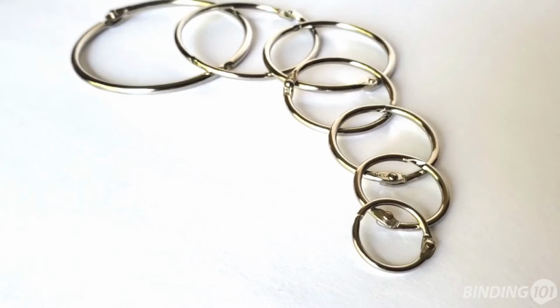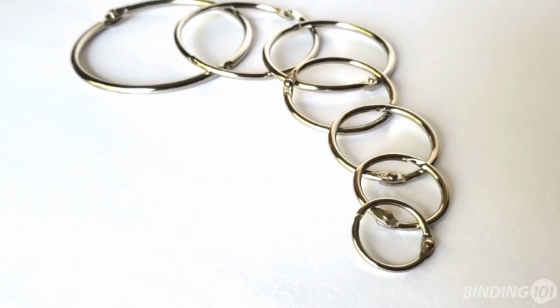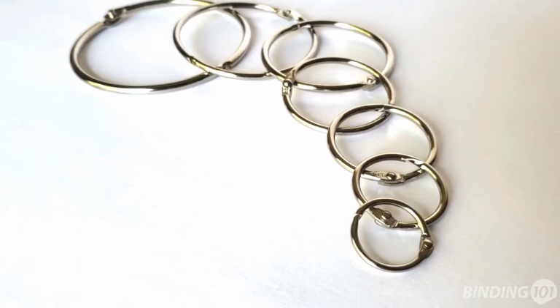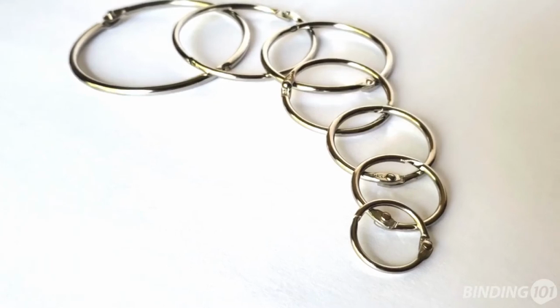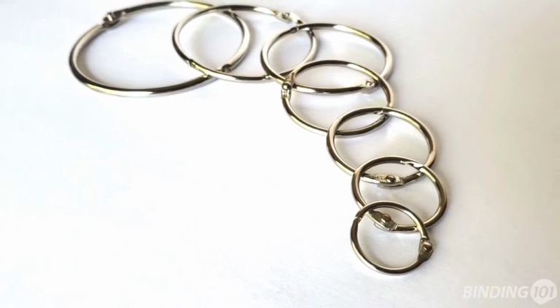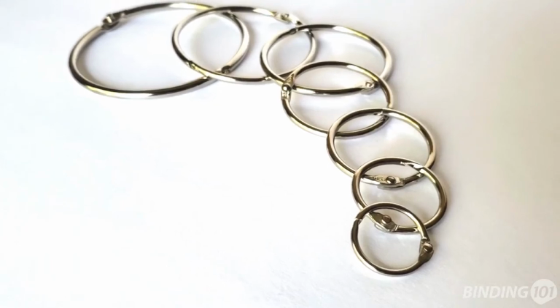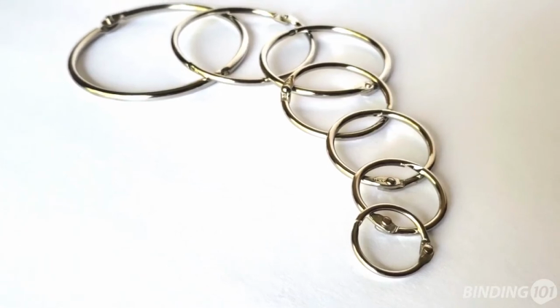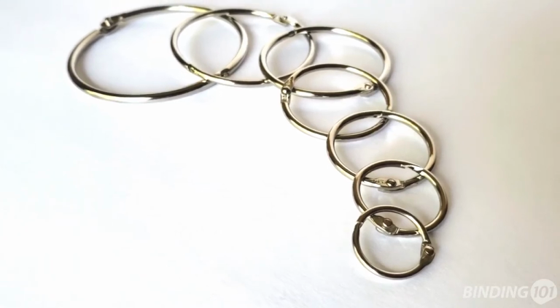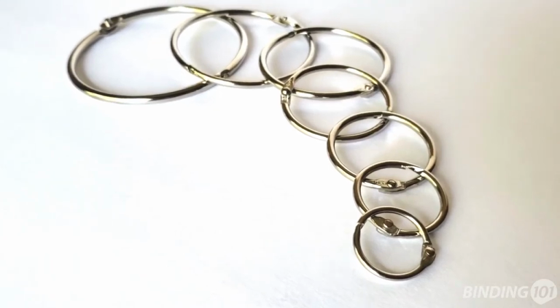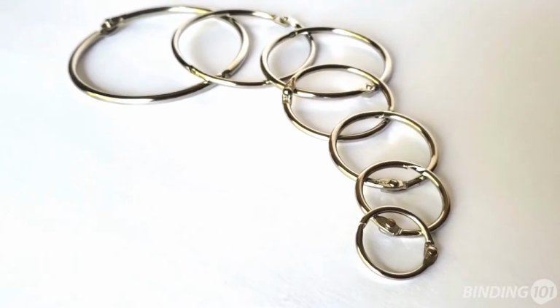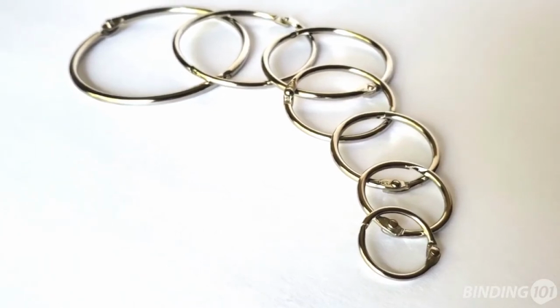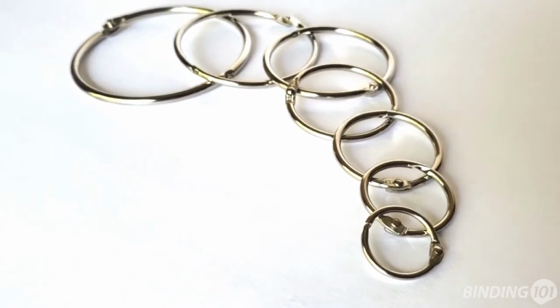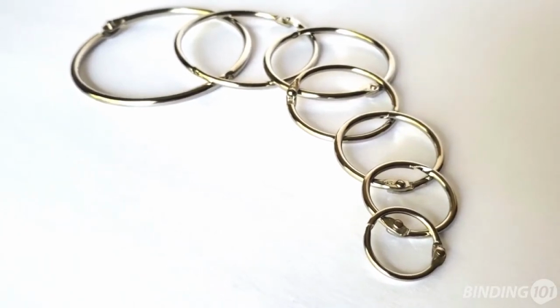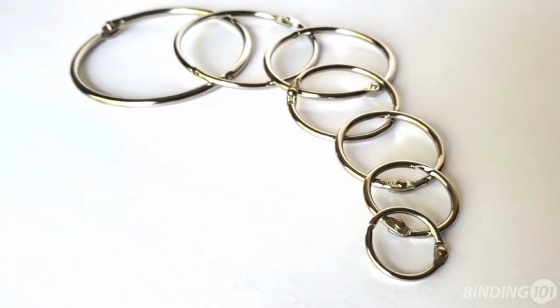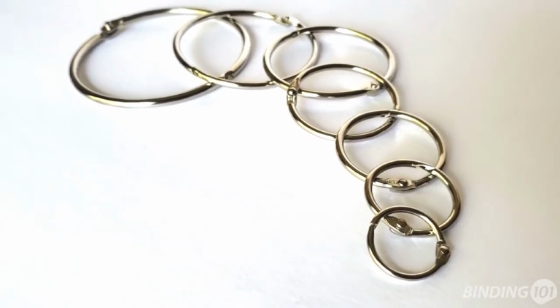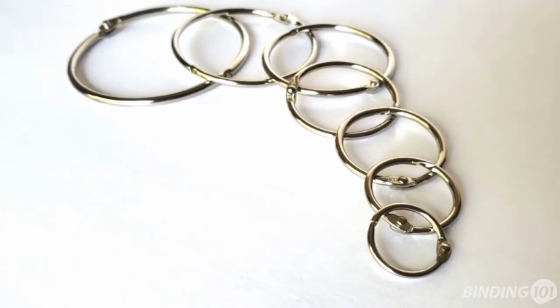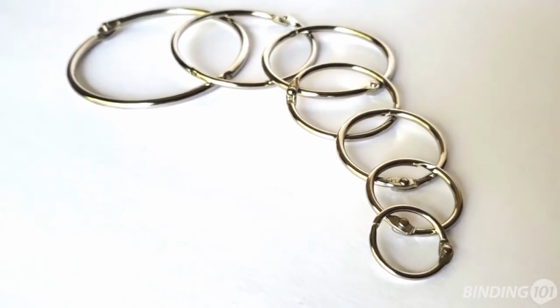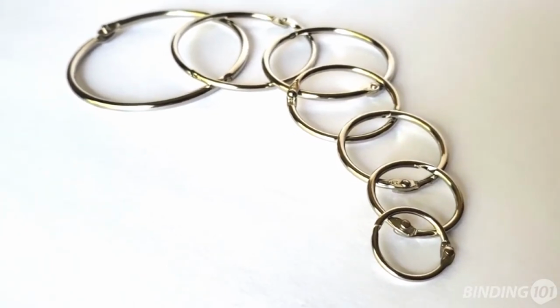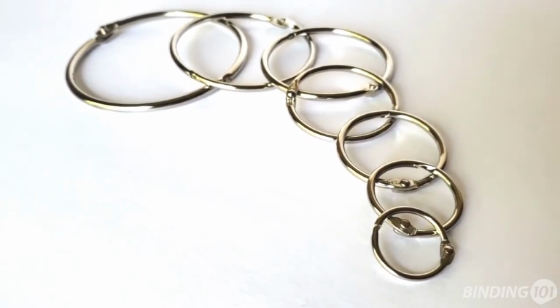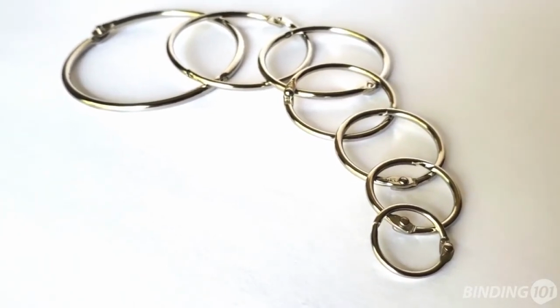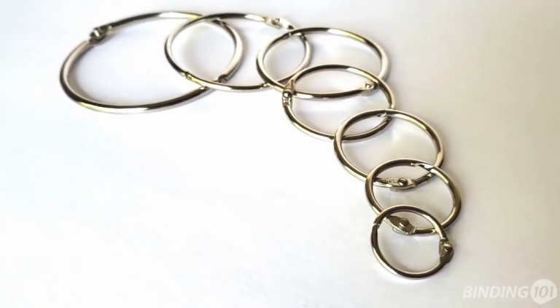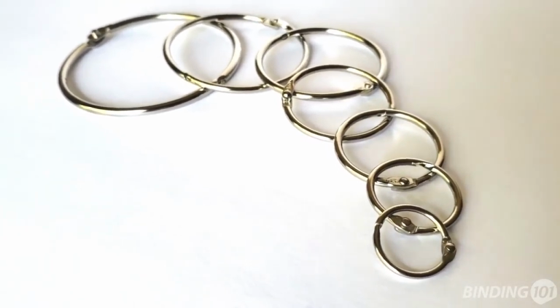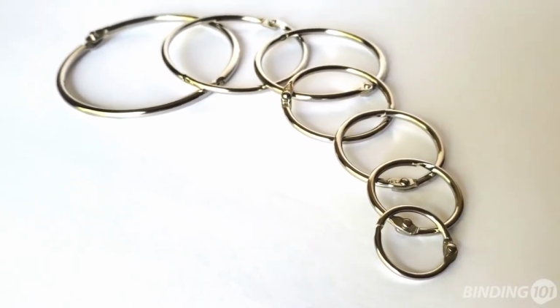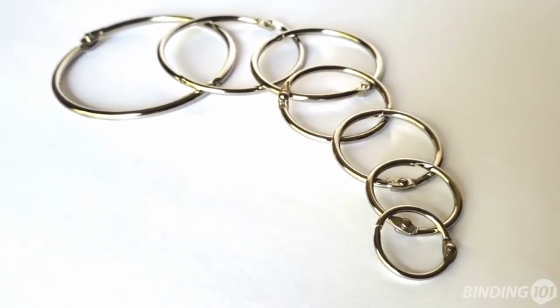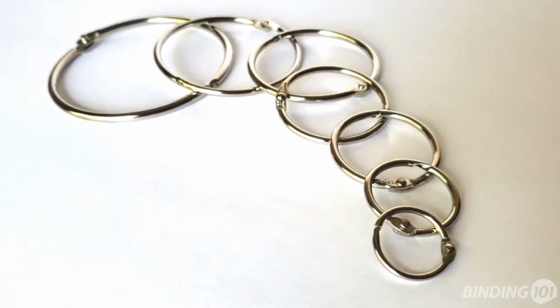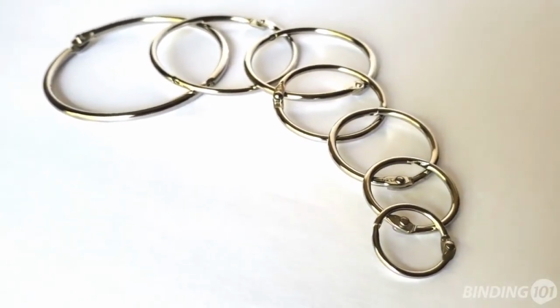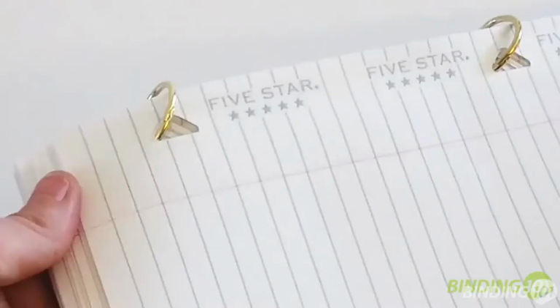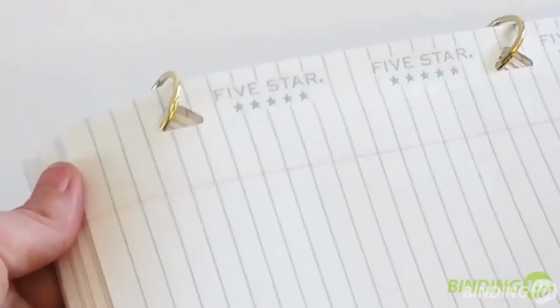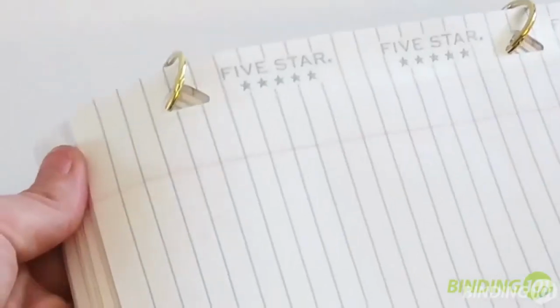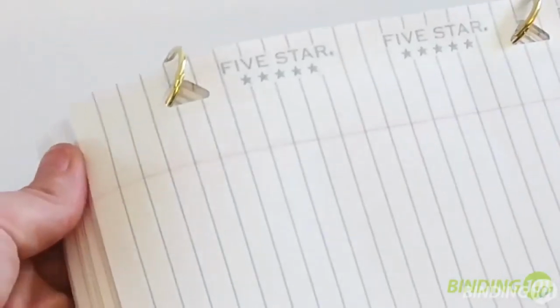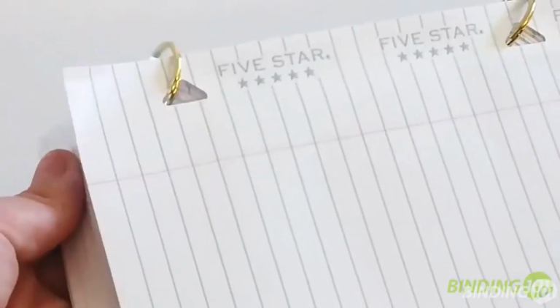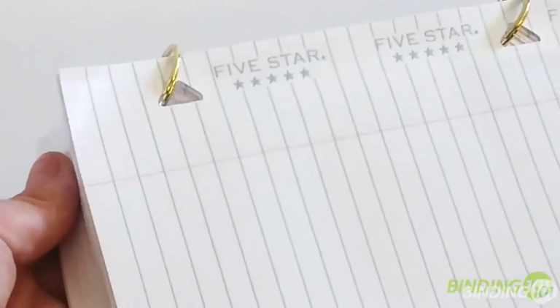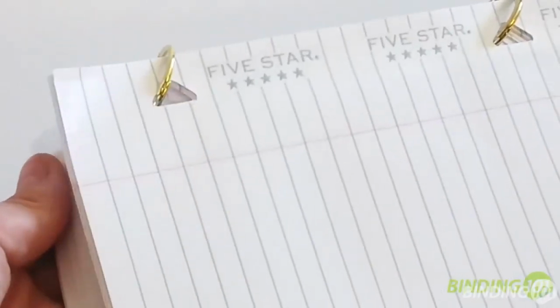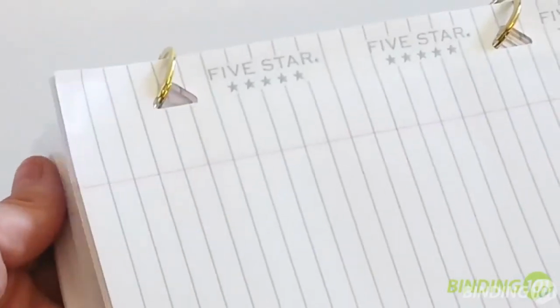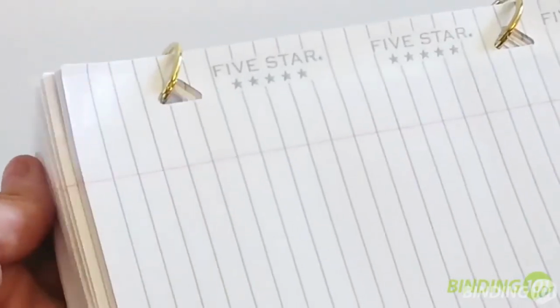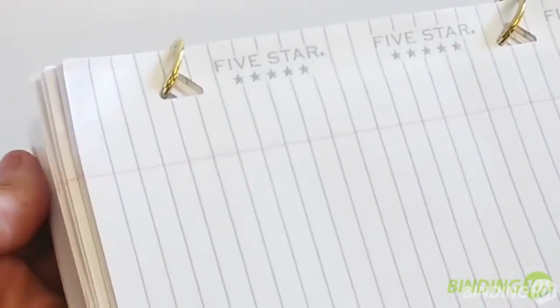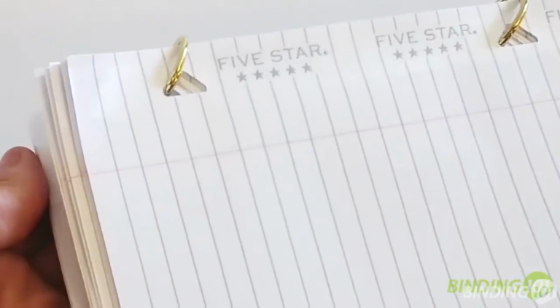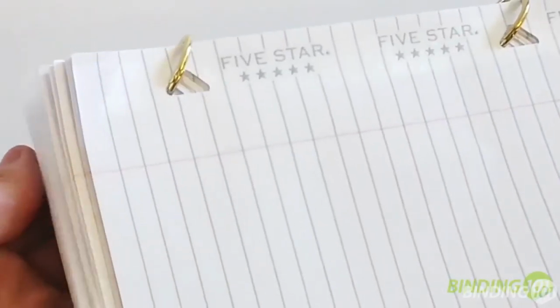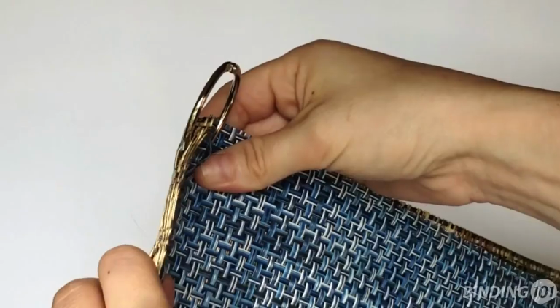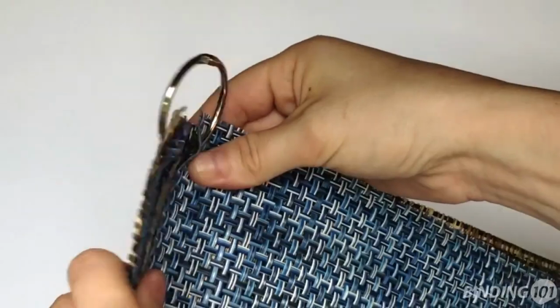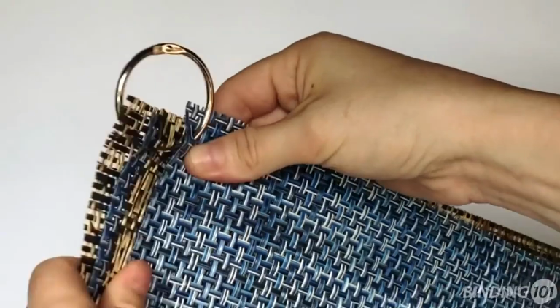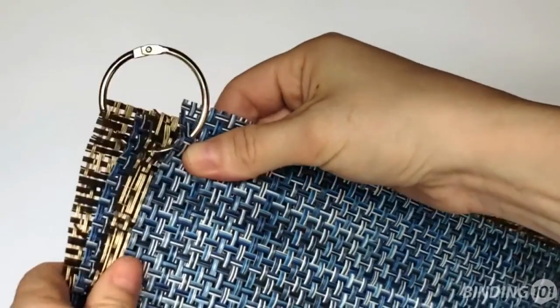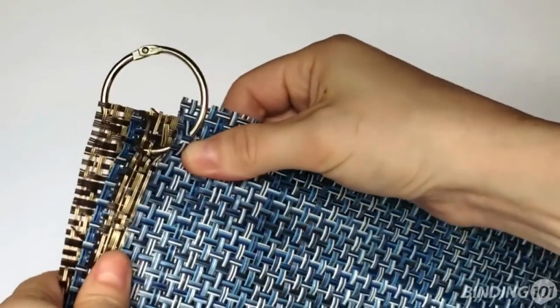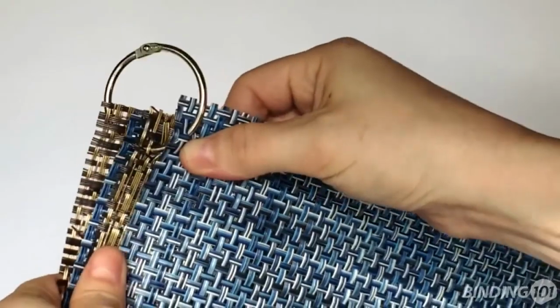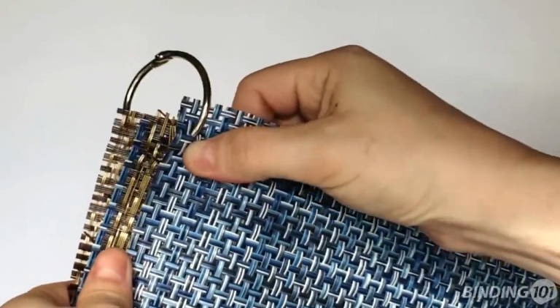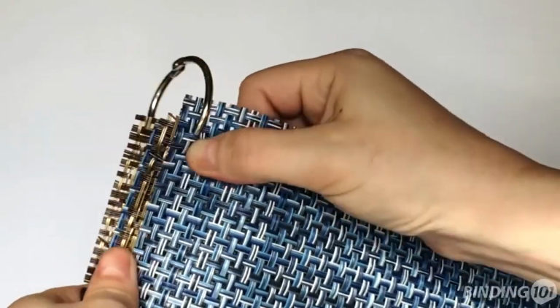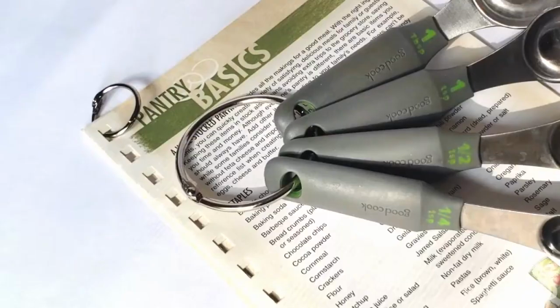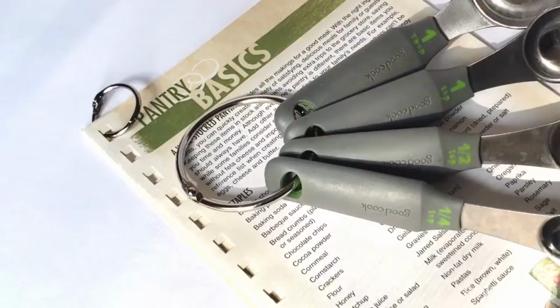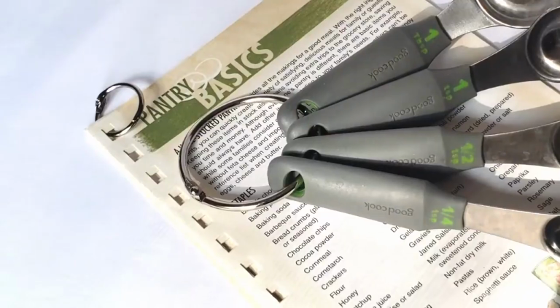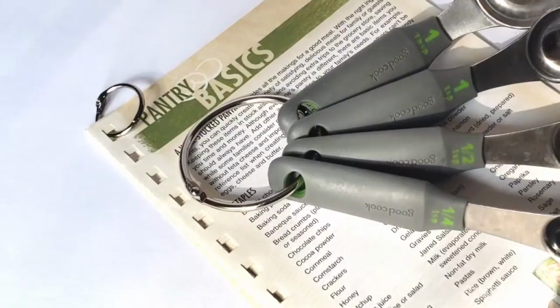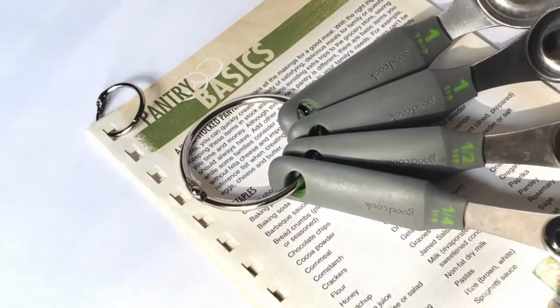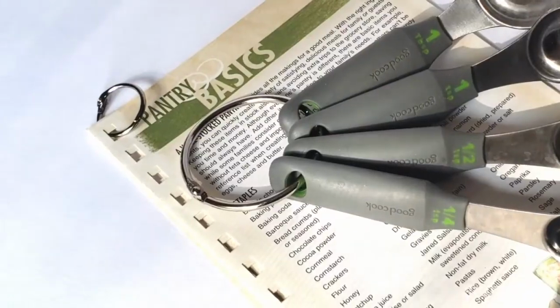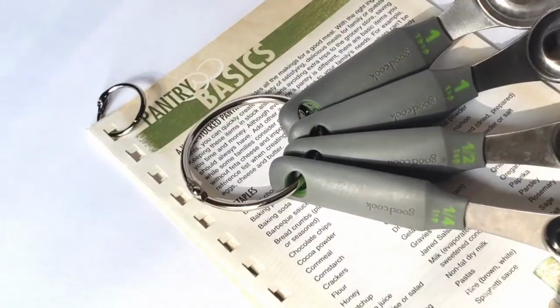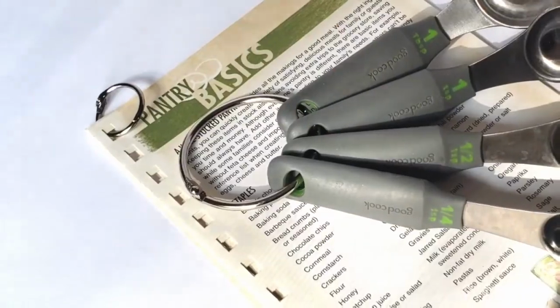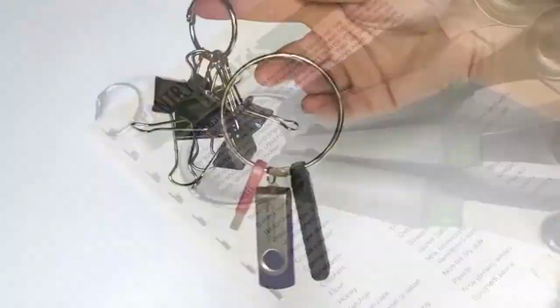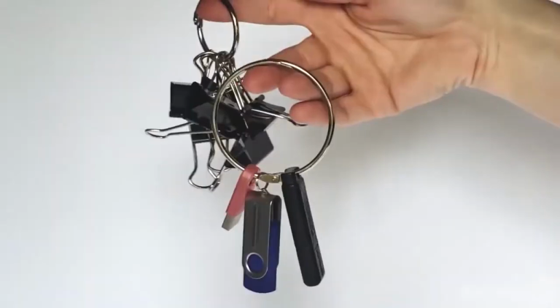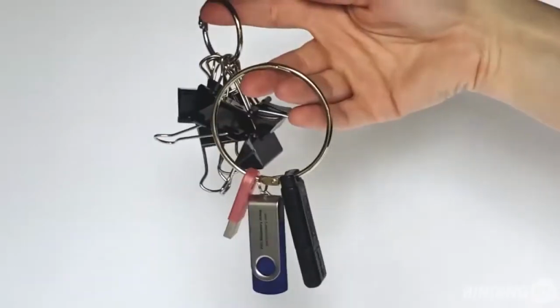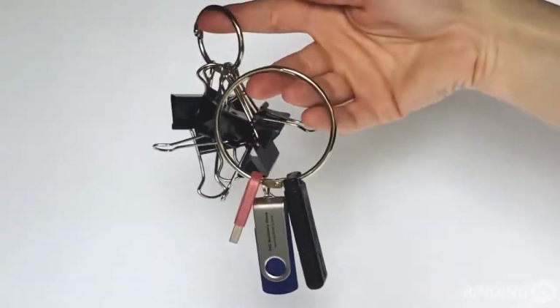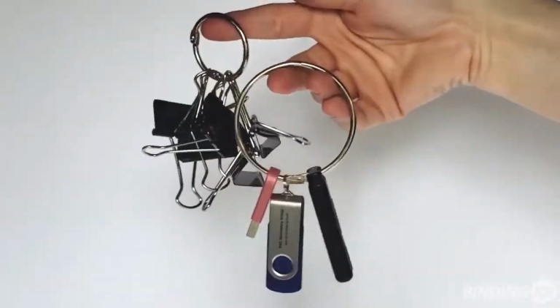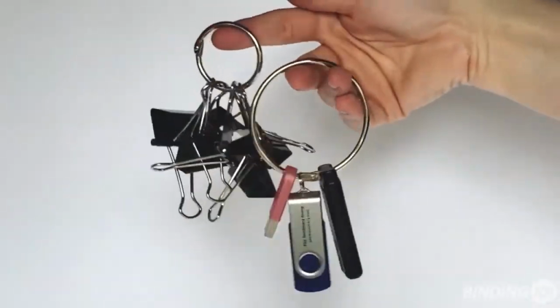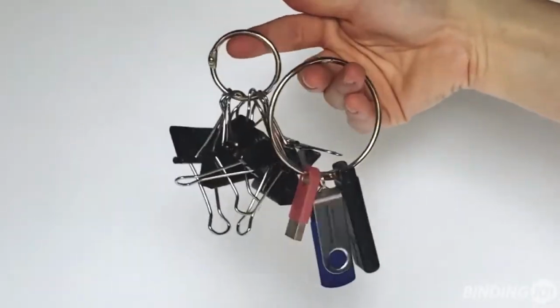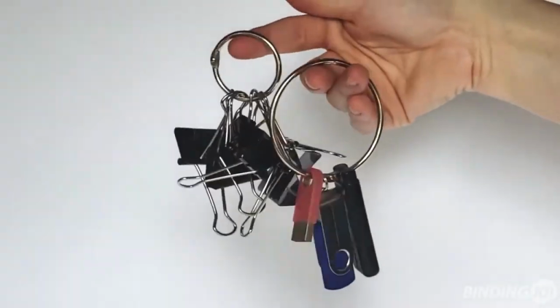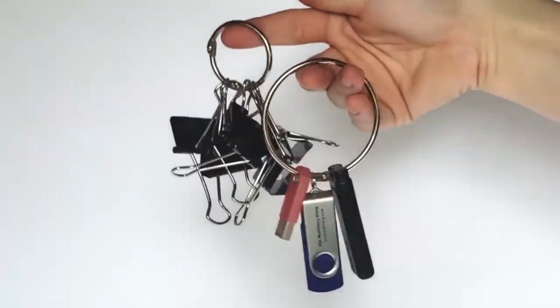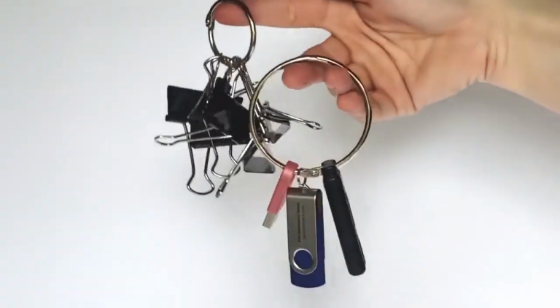Looseleaf binding rings are a simple, inexpensive, and fun way to bind together loose pages, fabric swatches, or keep home and office items organized.